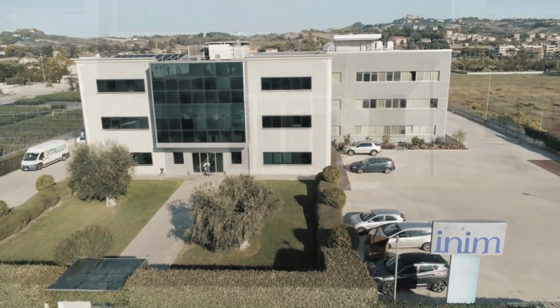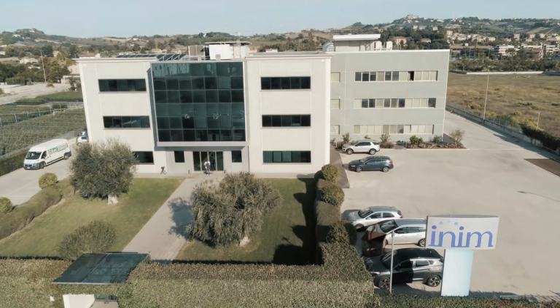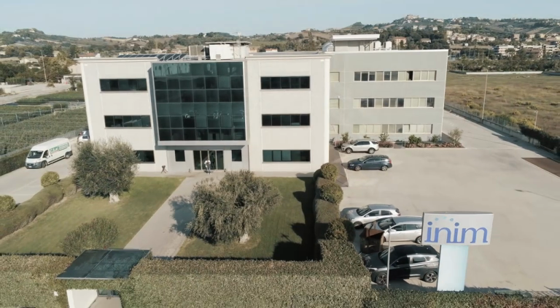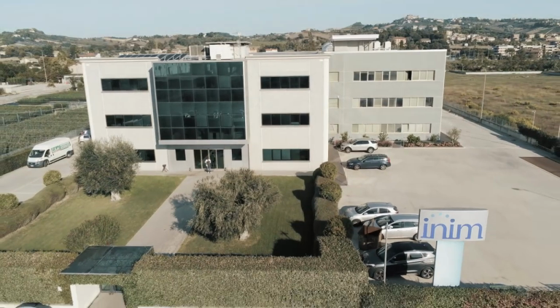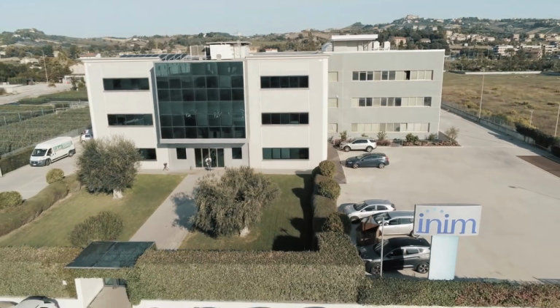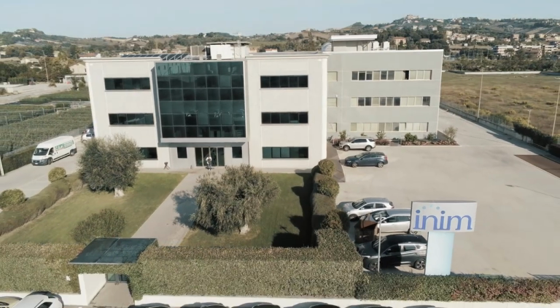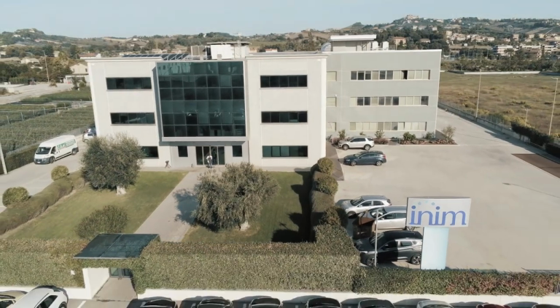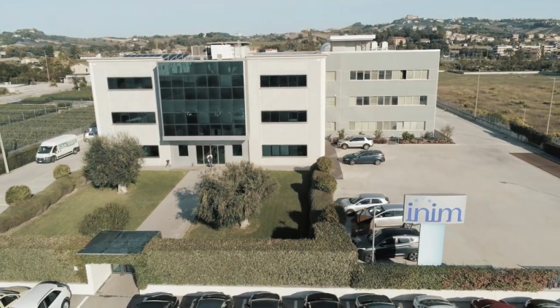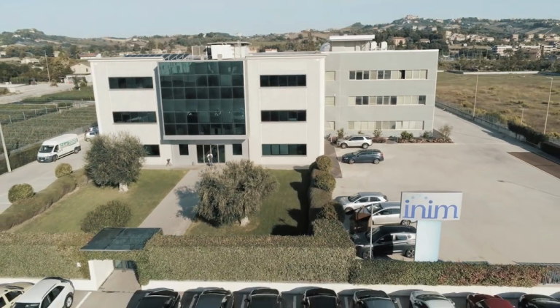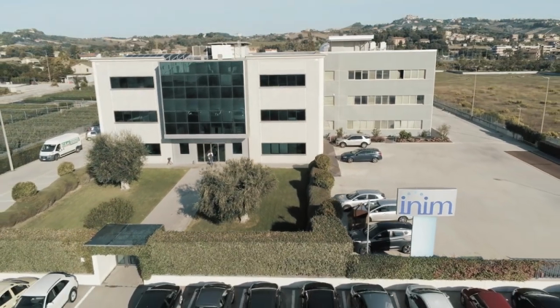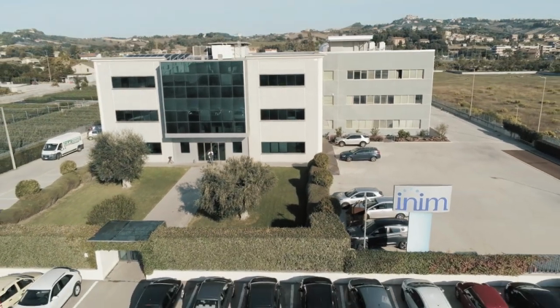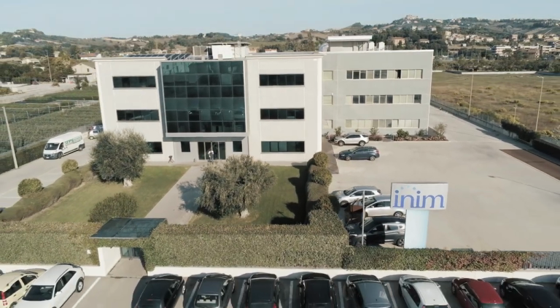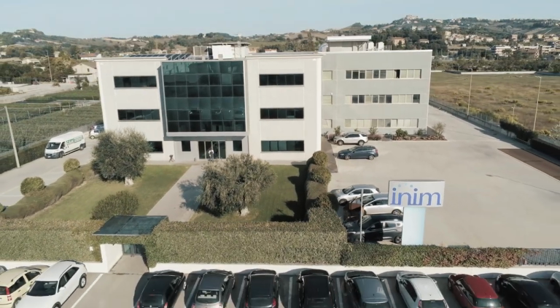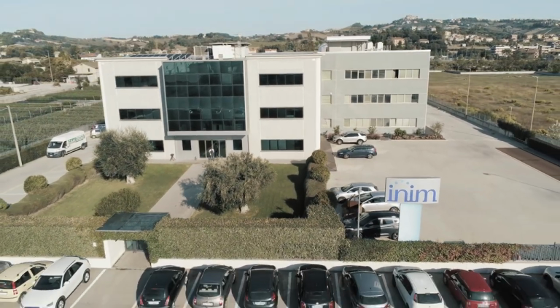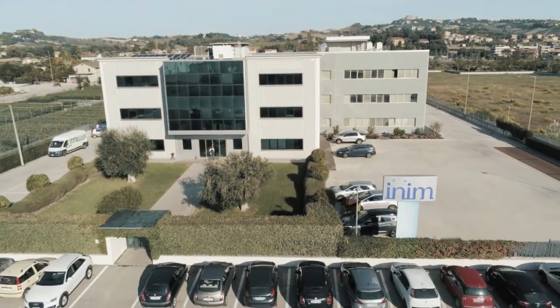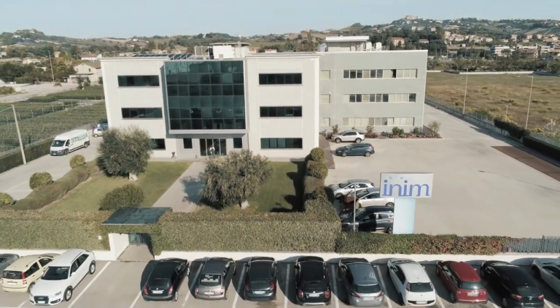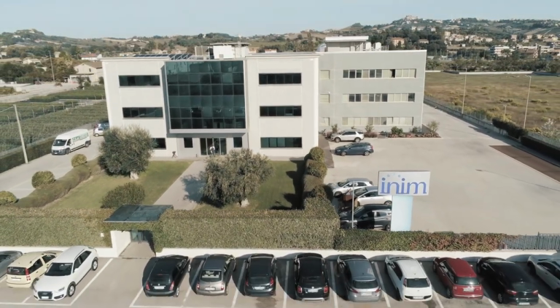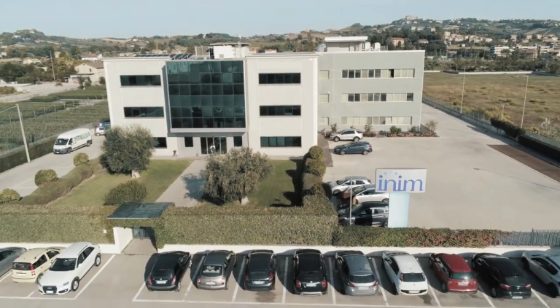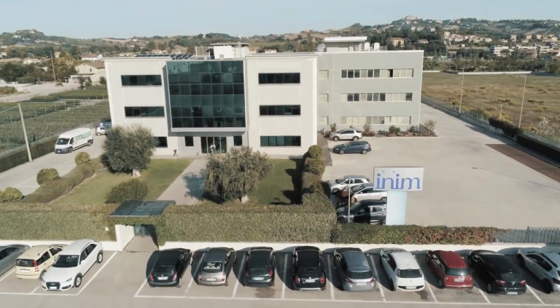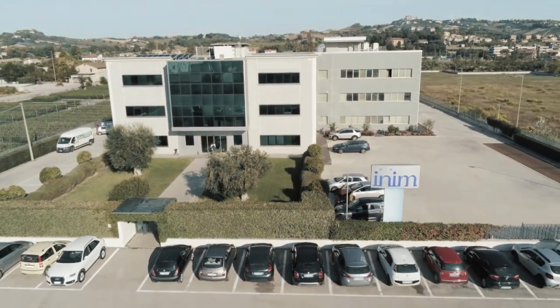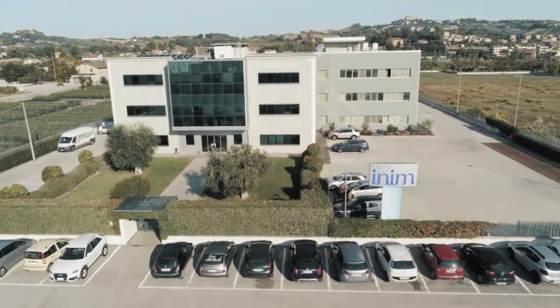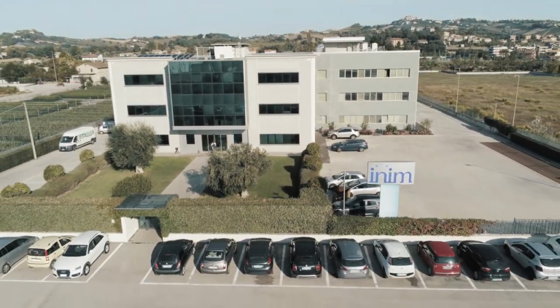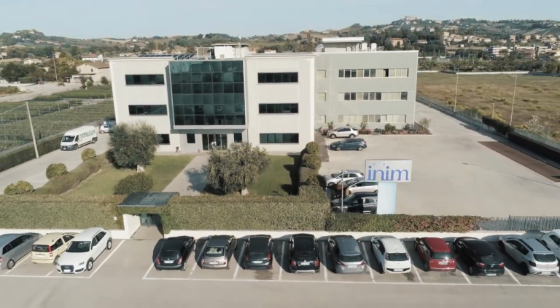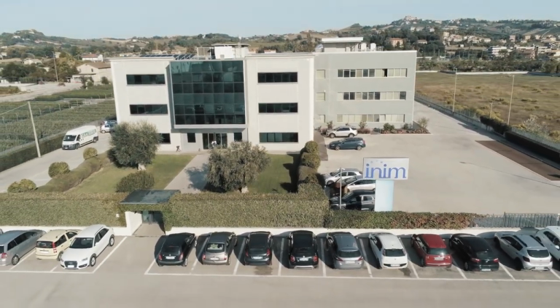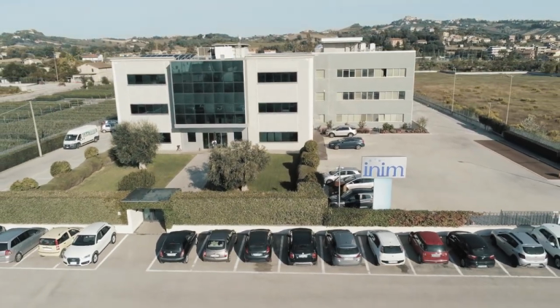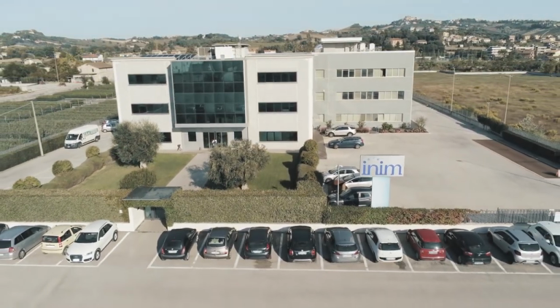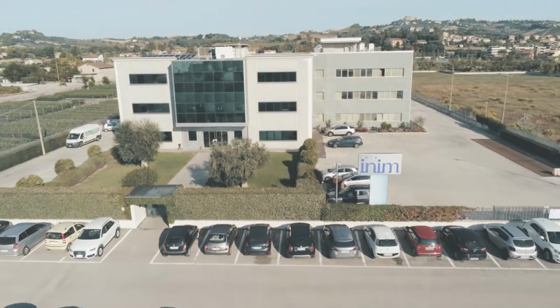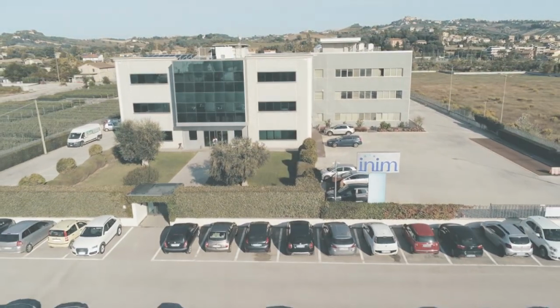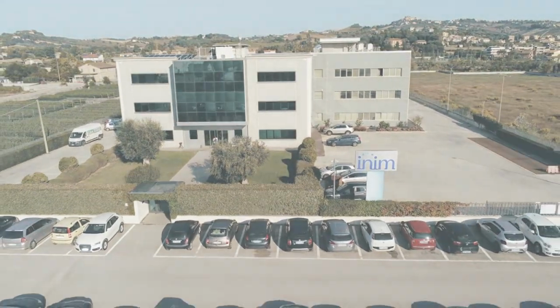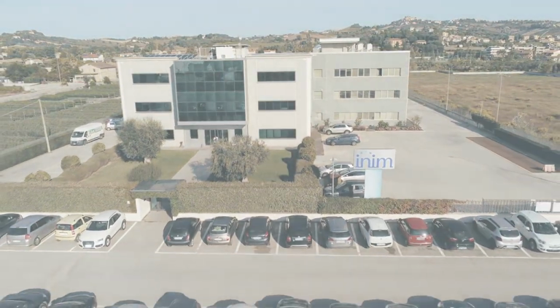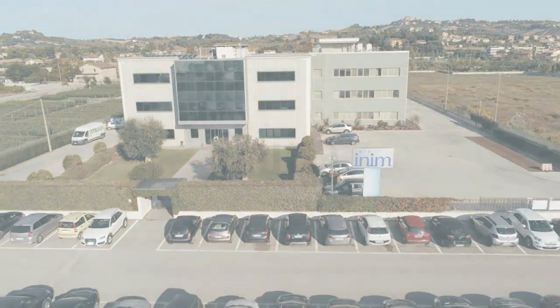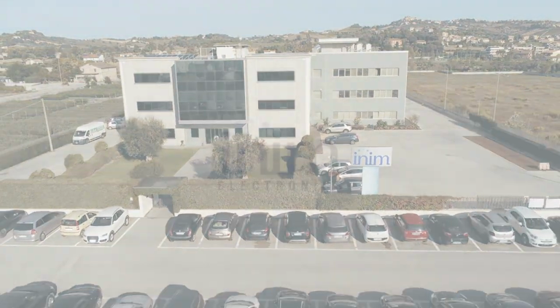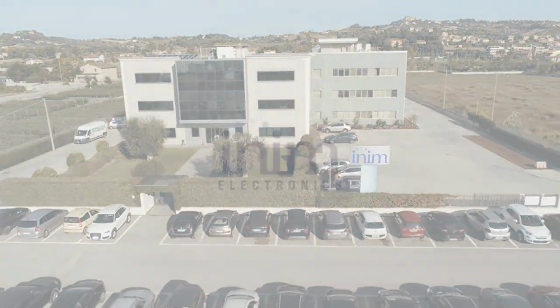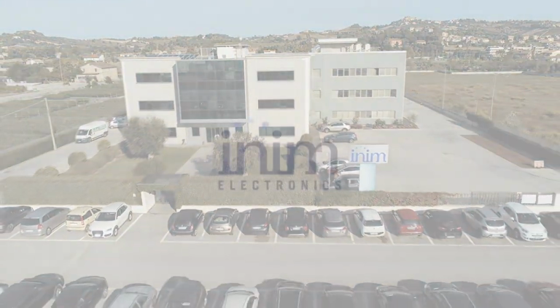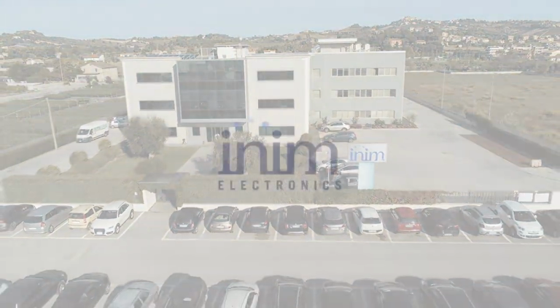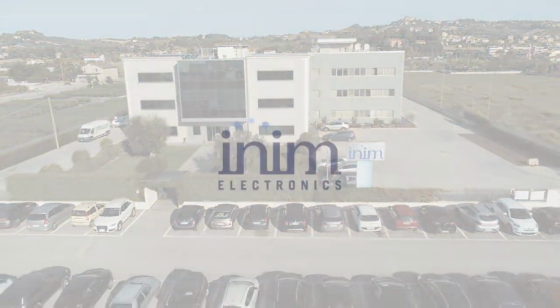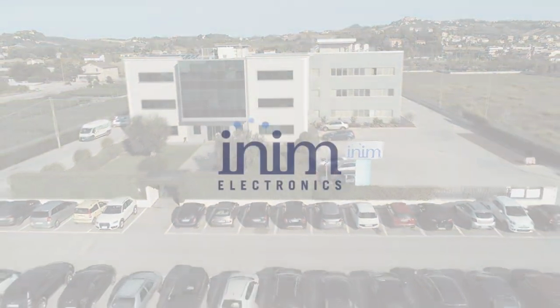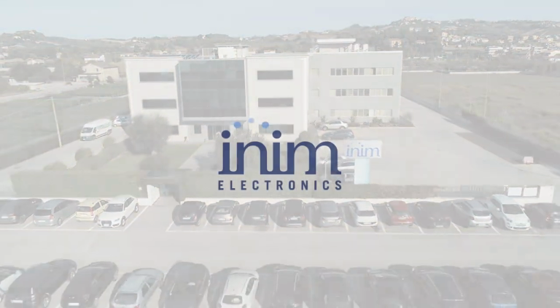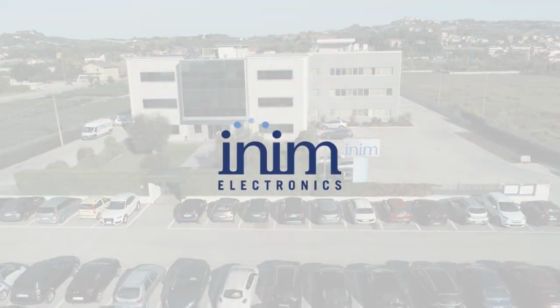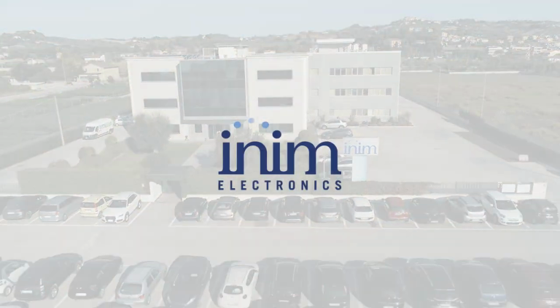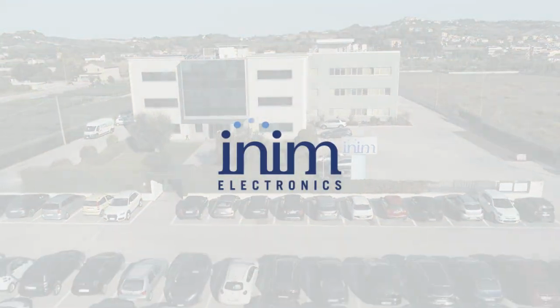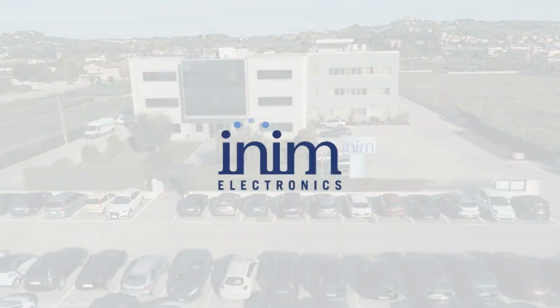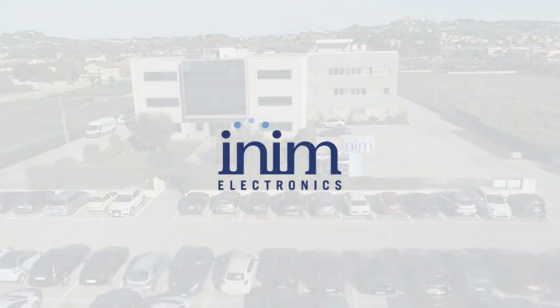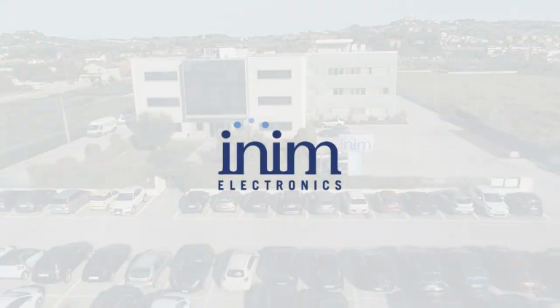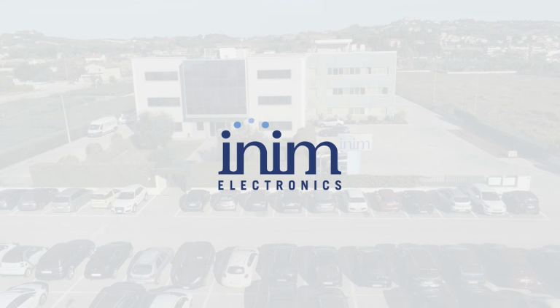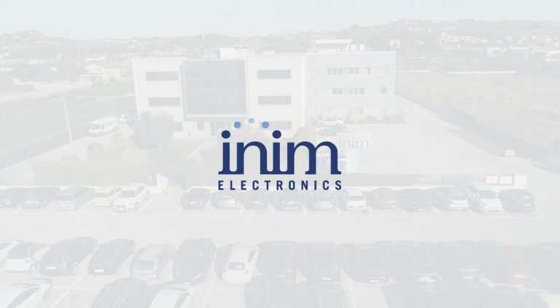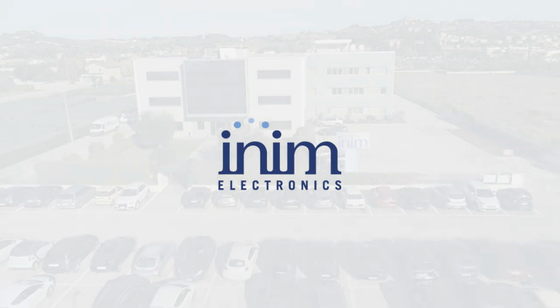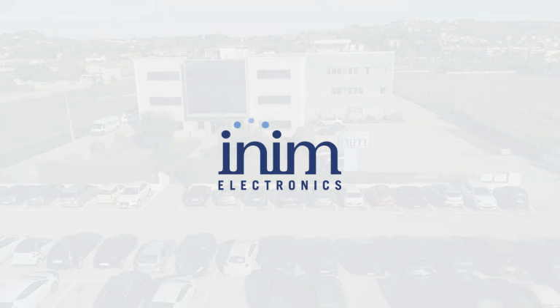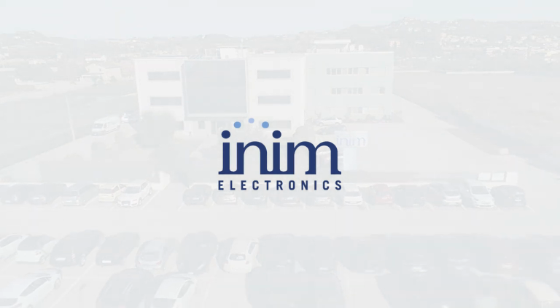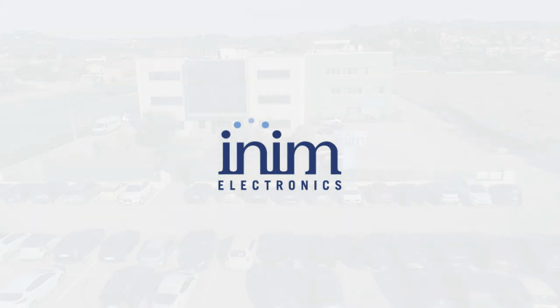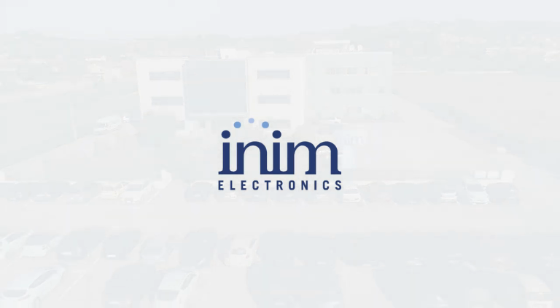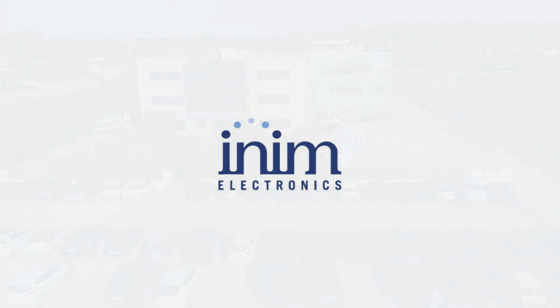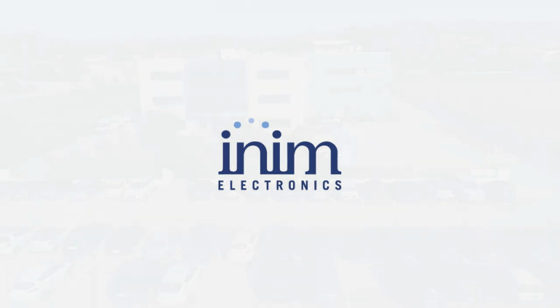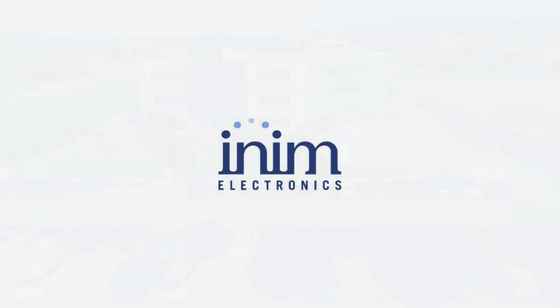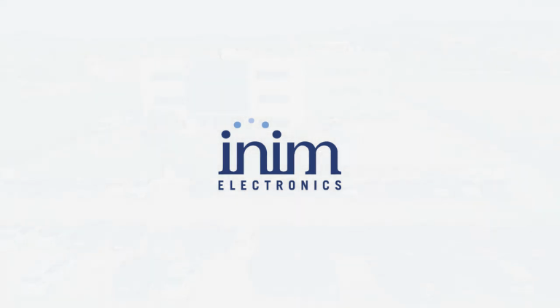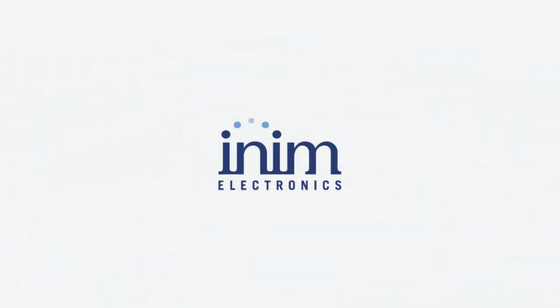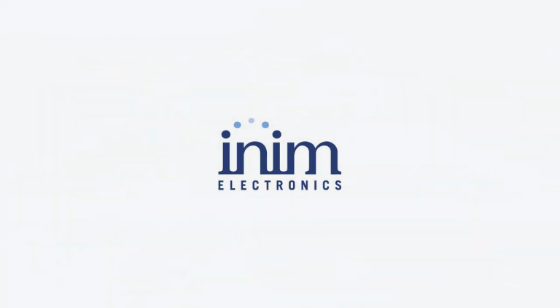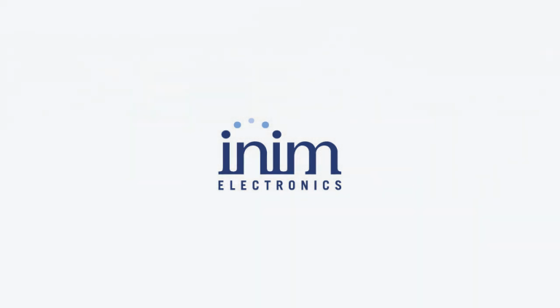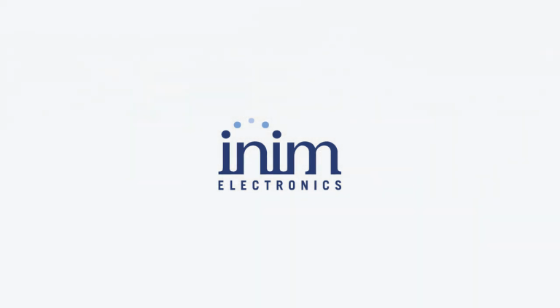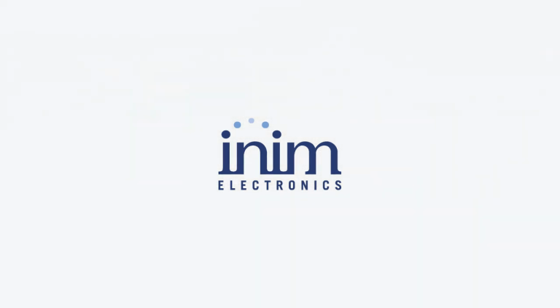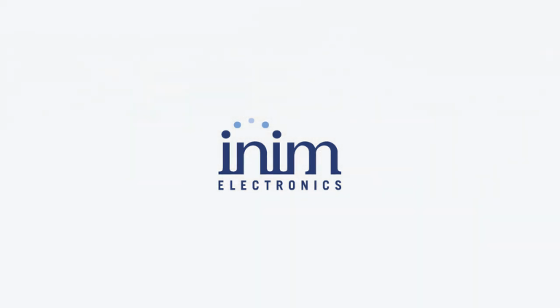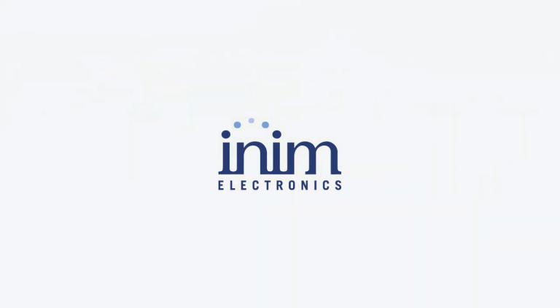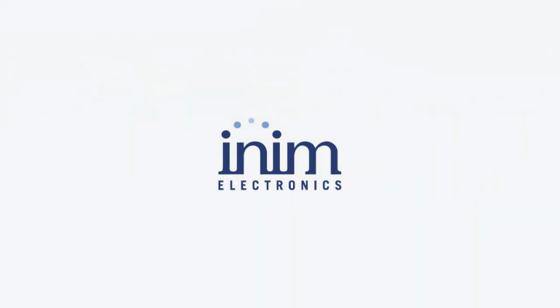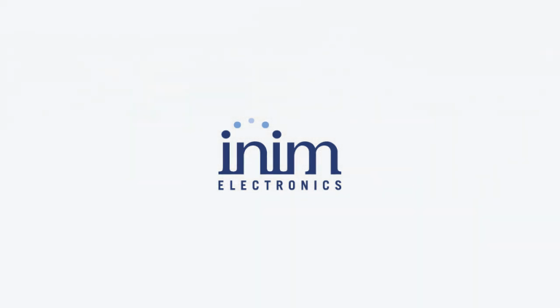All this so we can offer Italian products of excellence and give even greater security to your future.